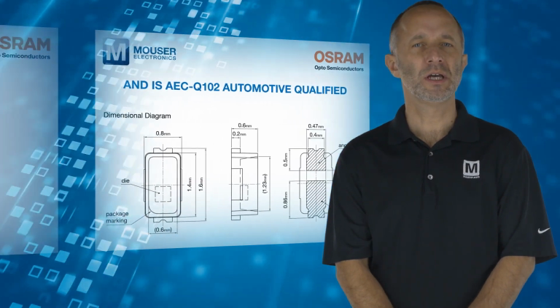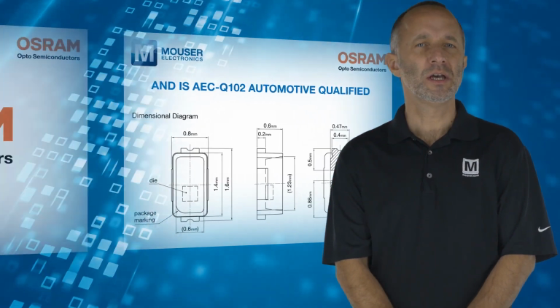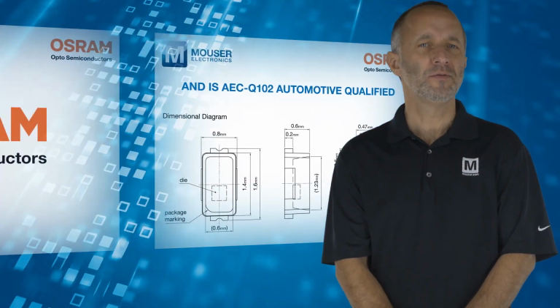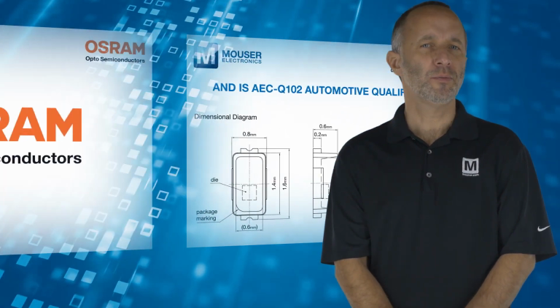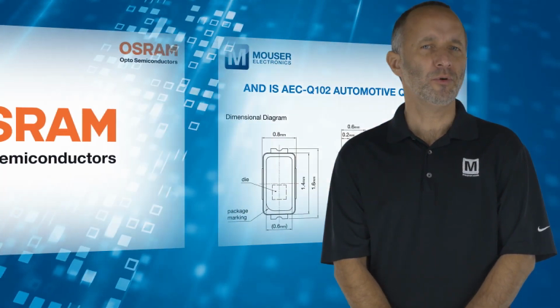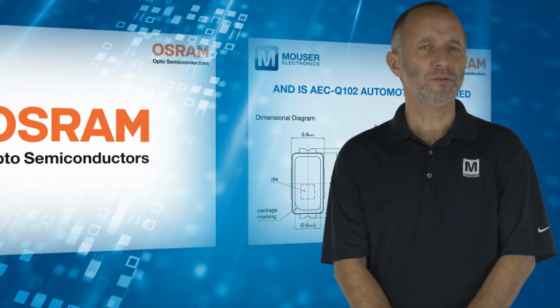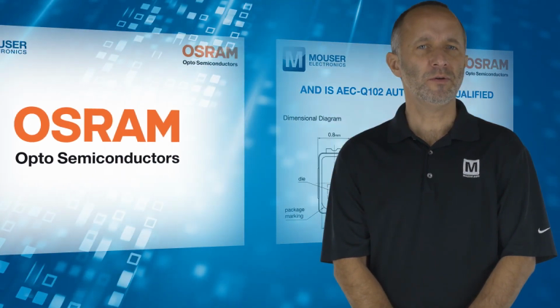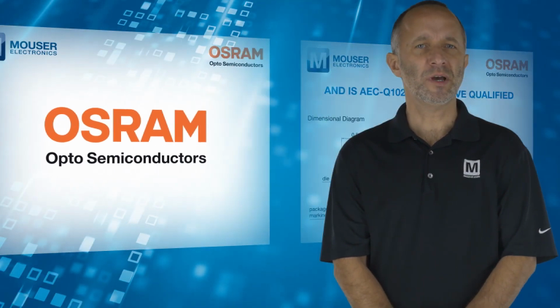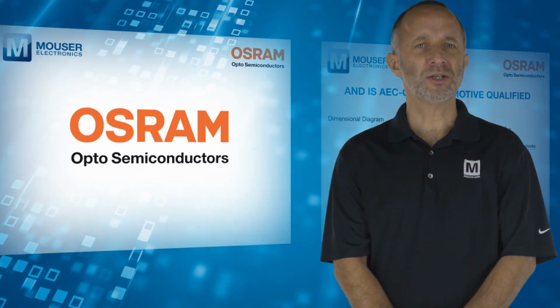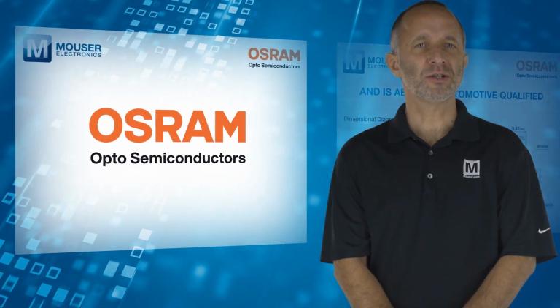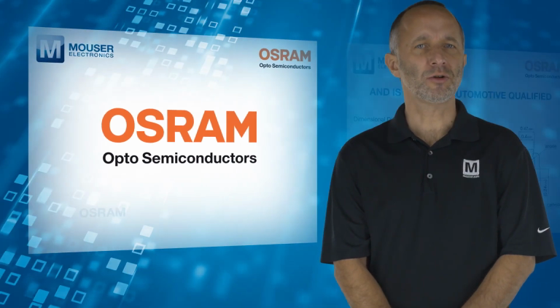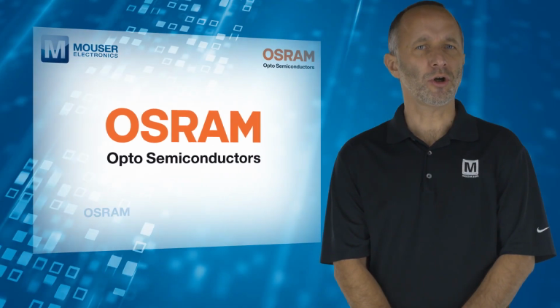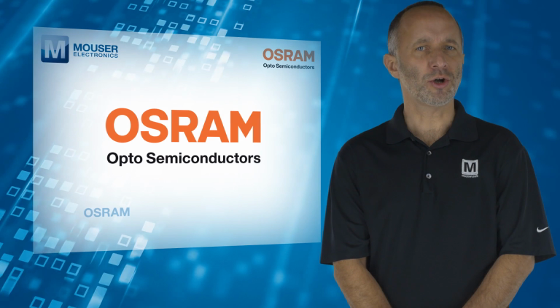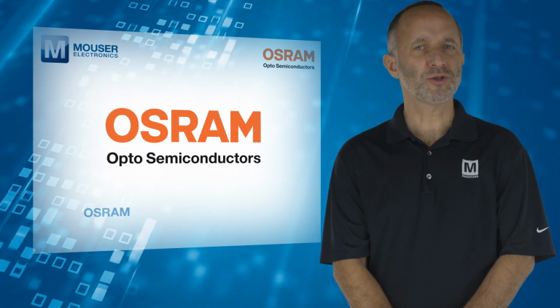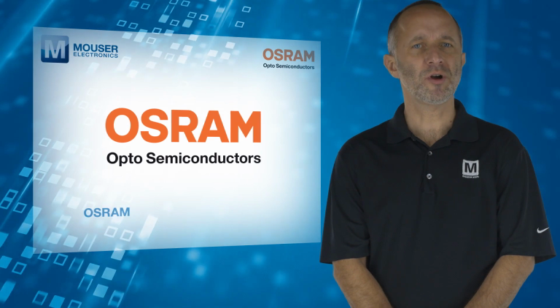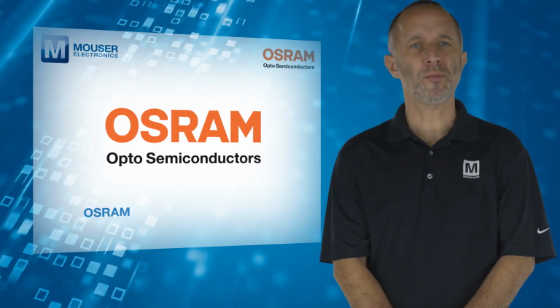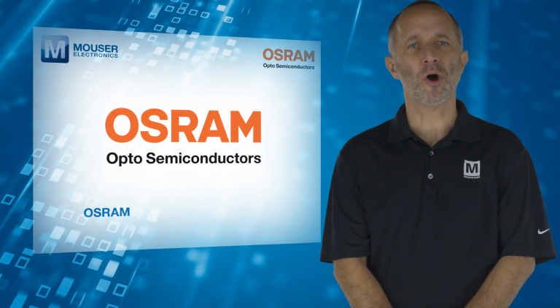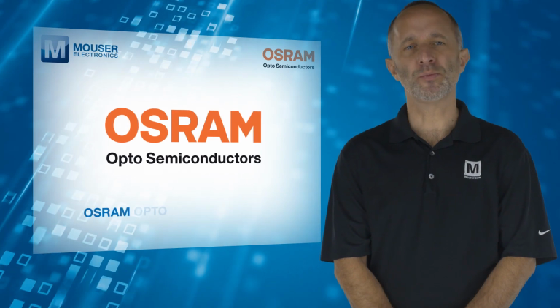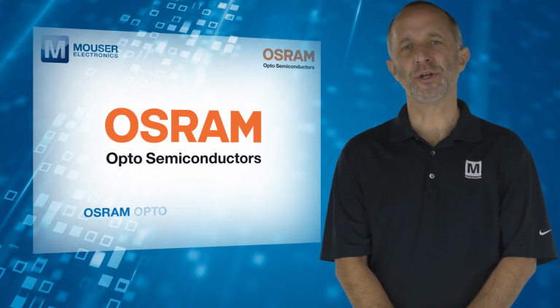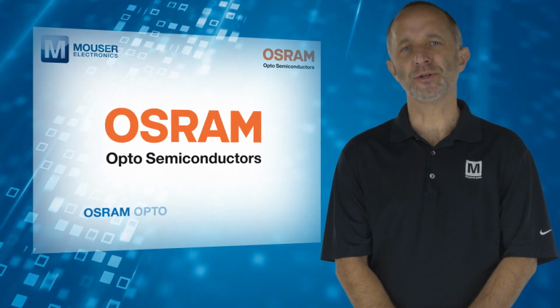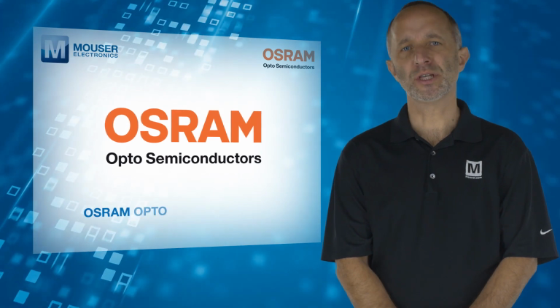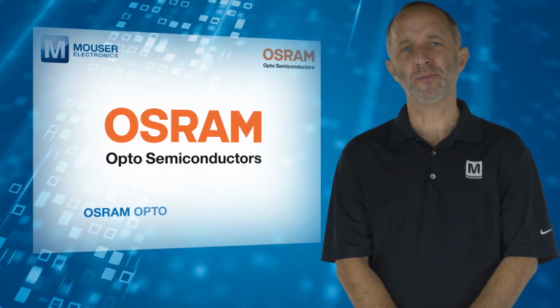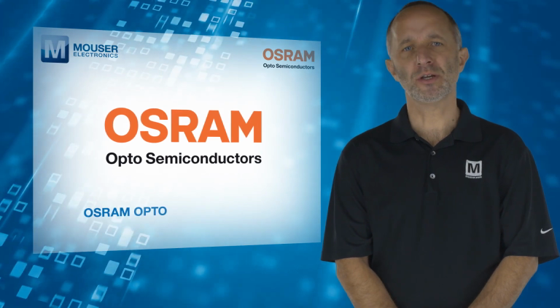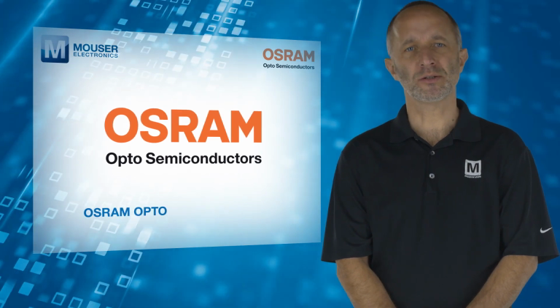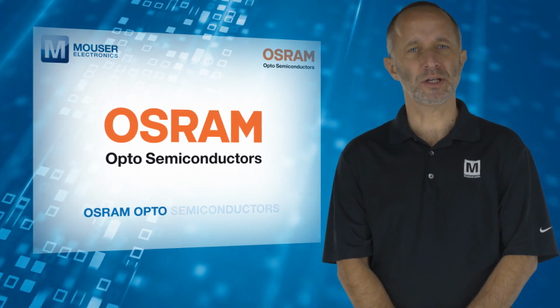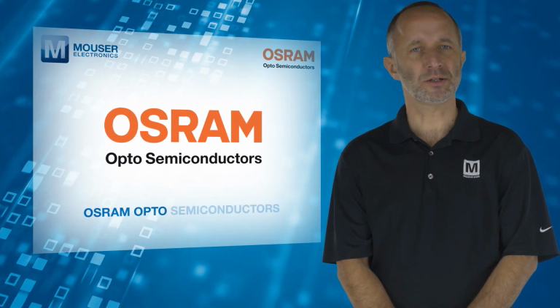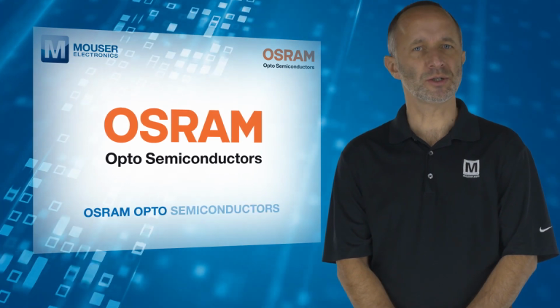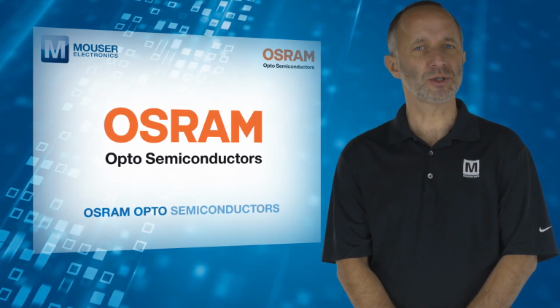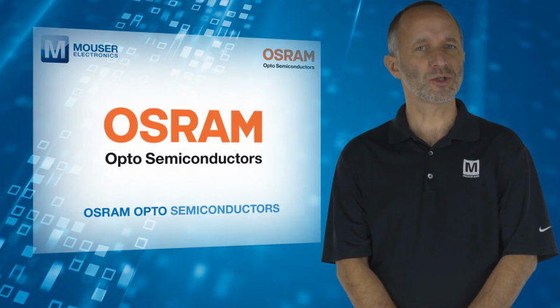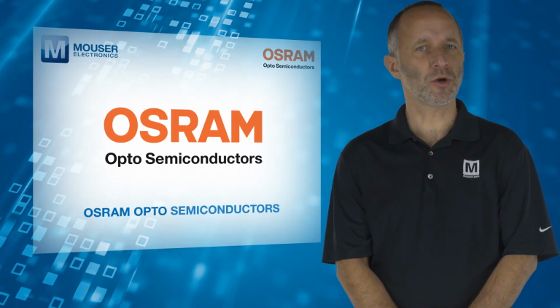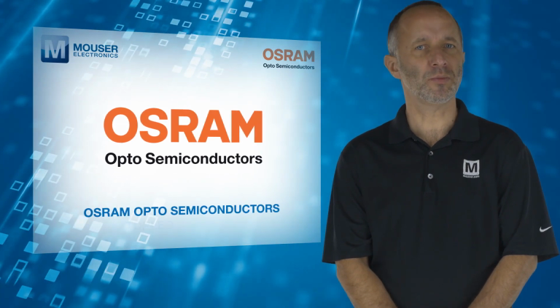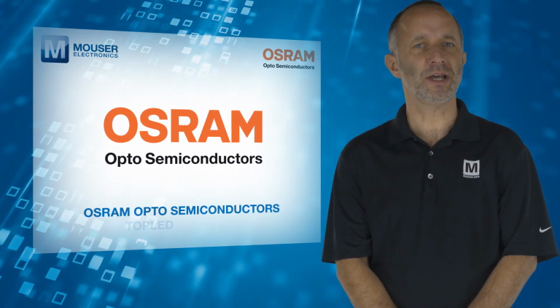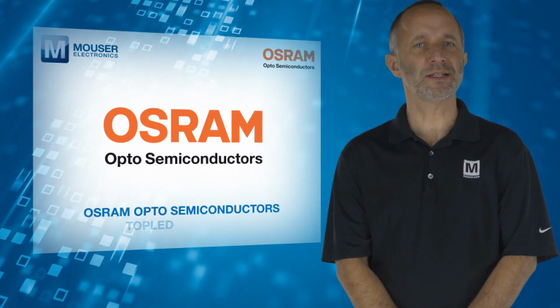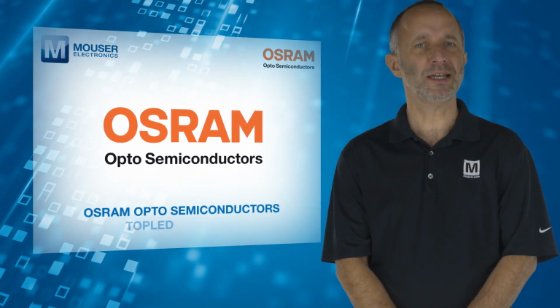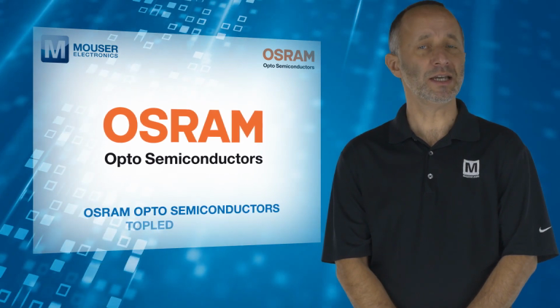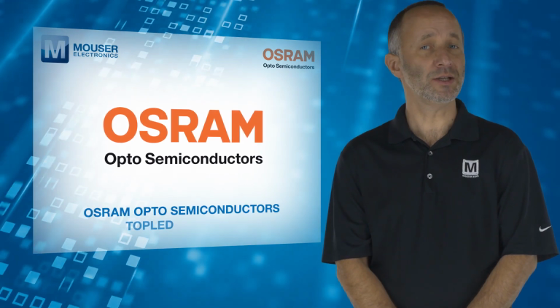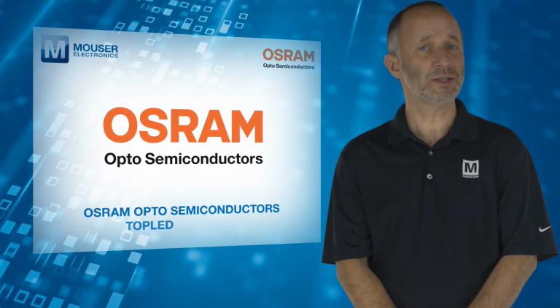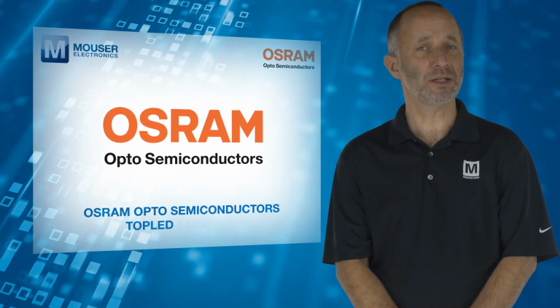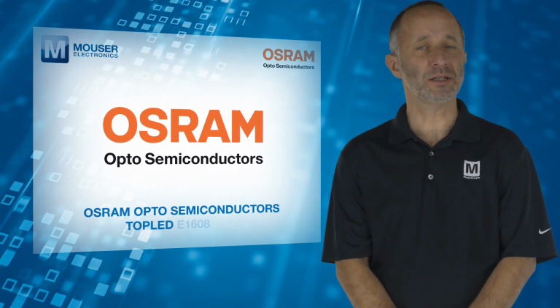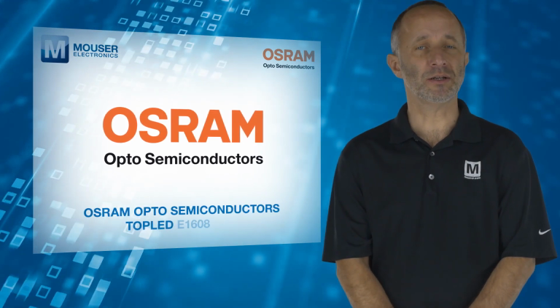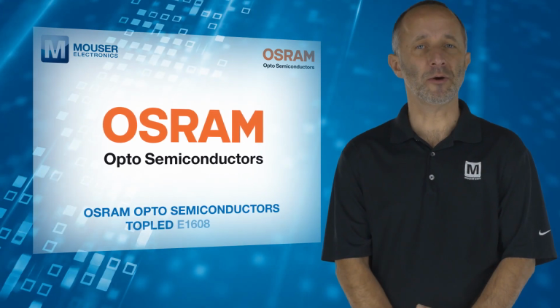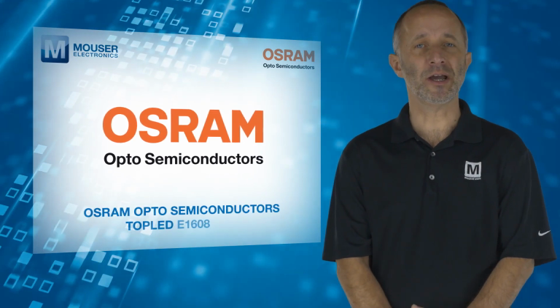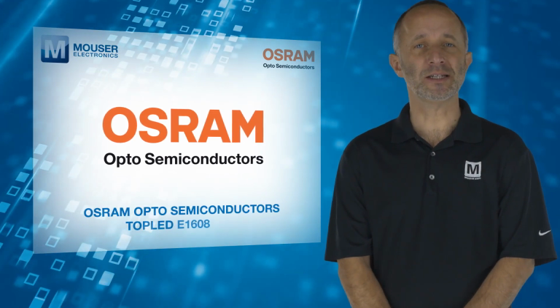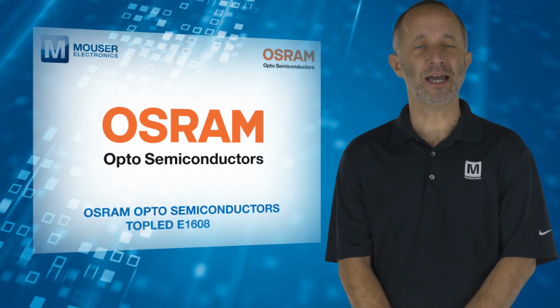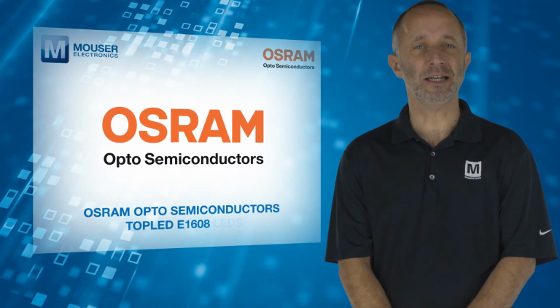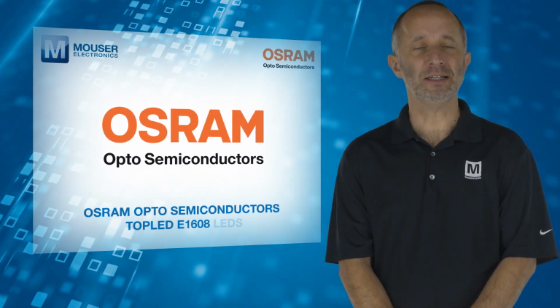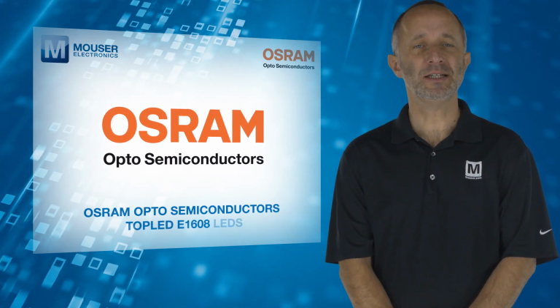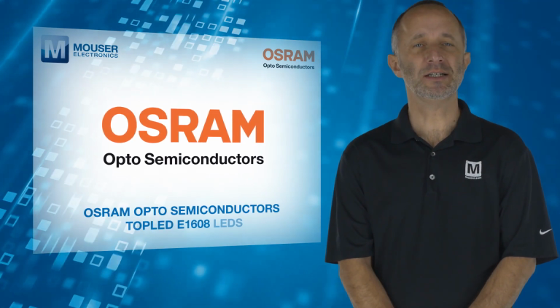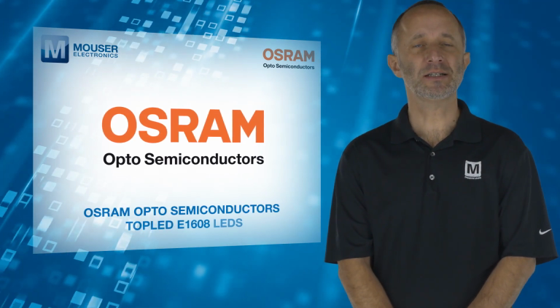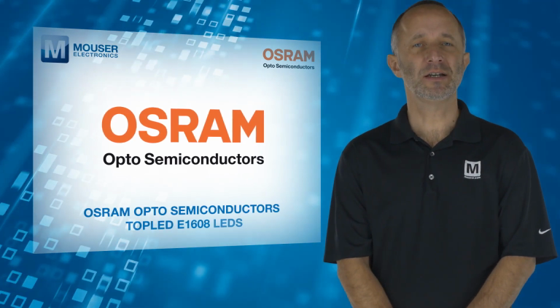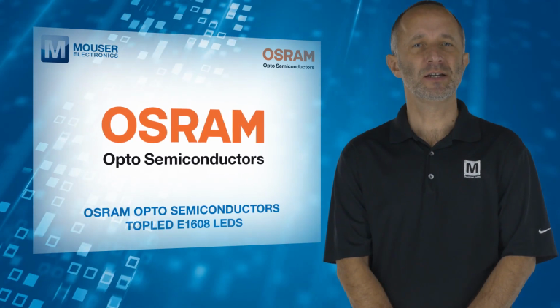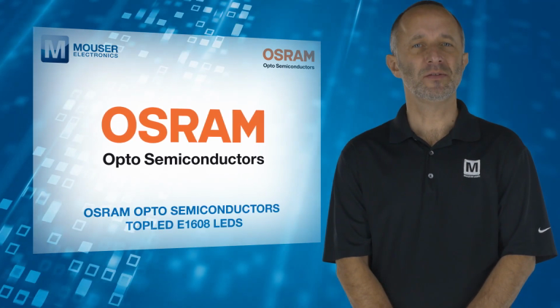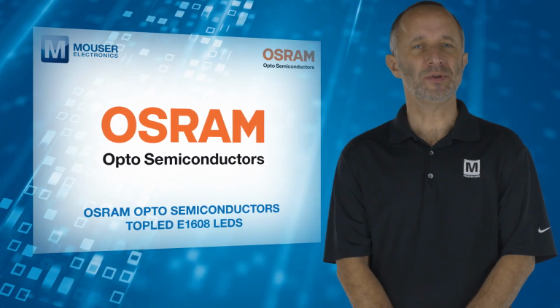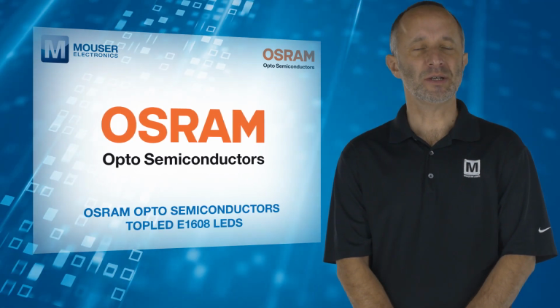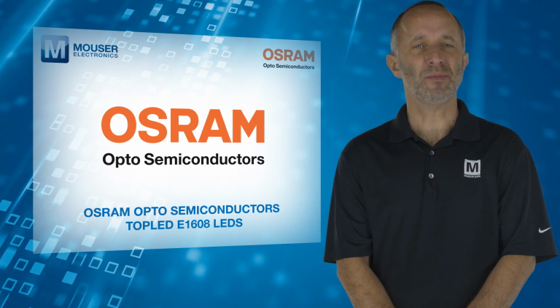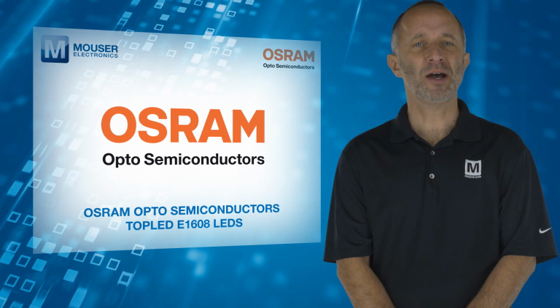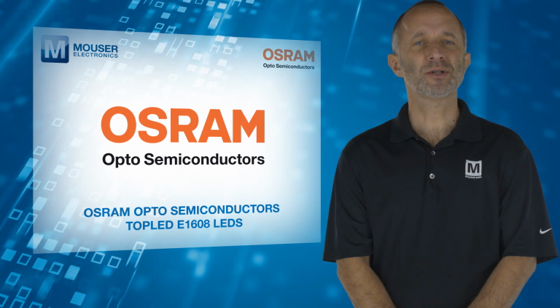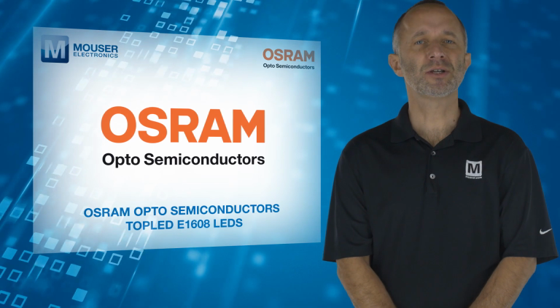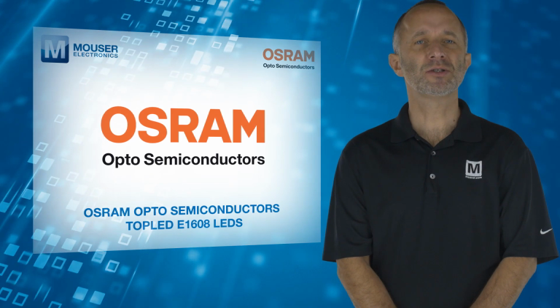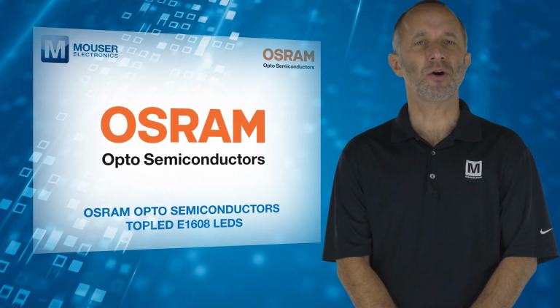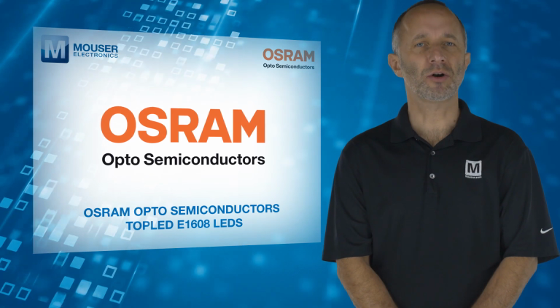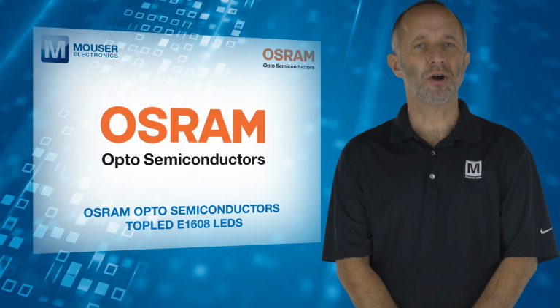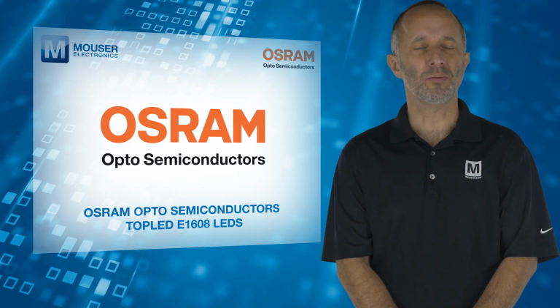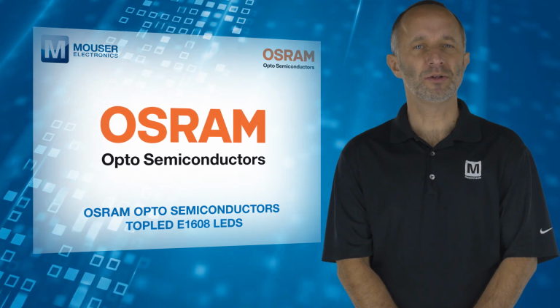For more information on Osram Opto Semiconductors top LED E1608 LEDs, visit Mouser.com.